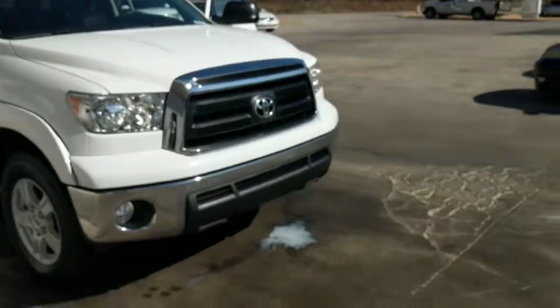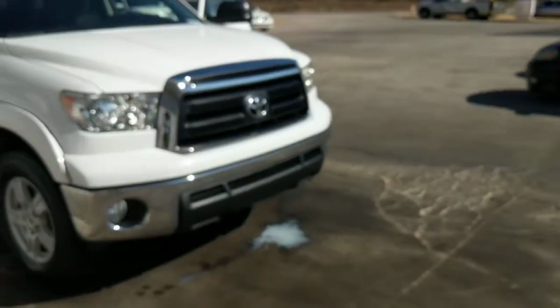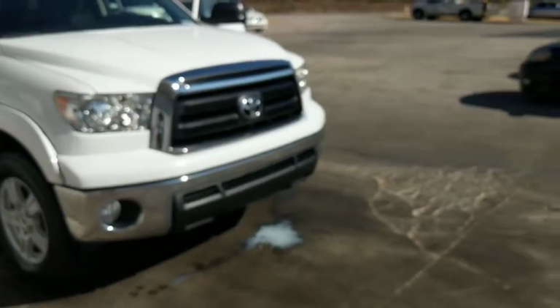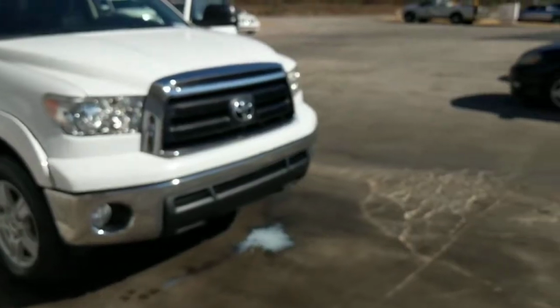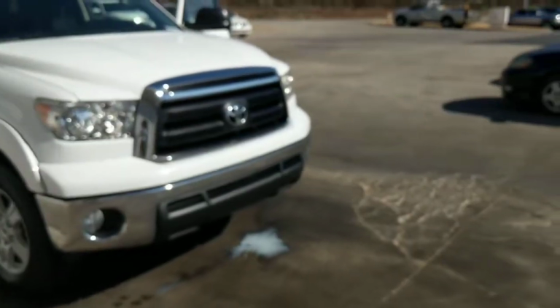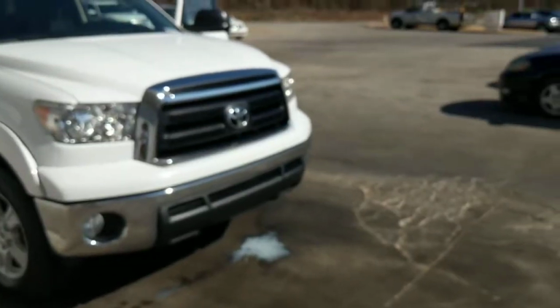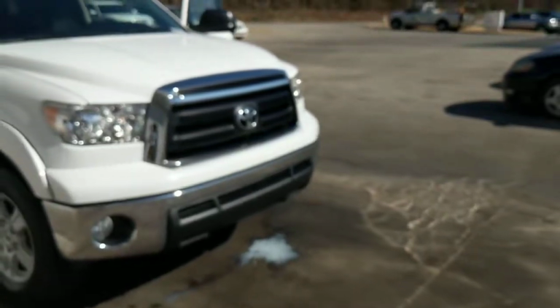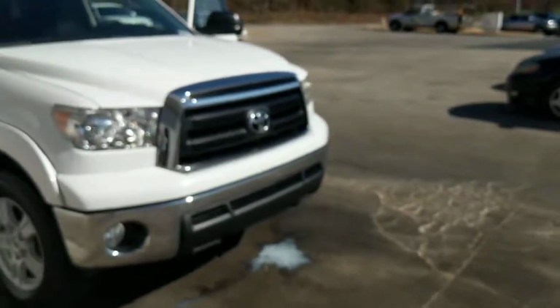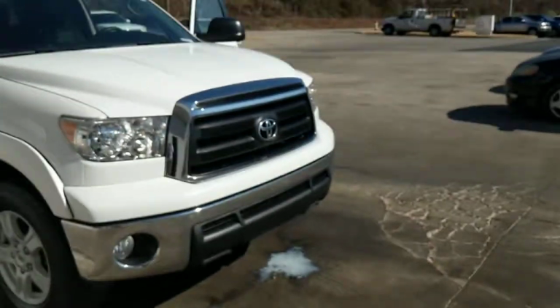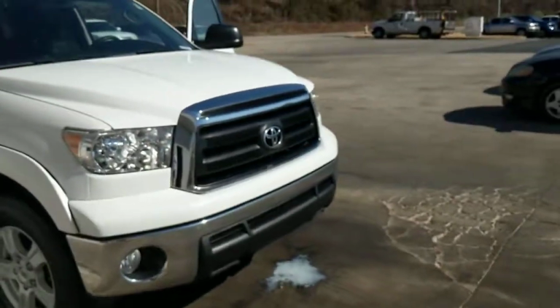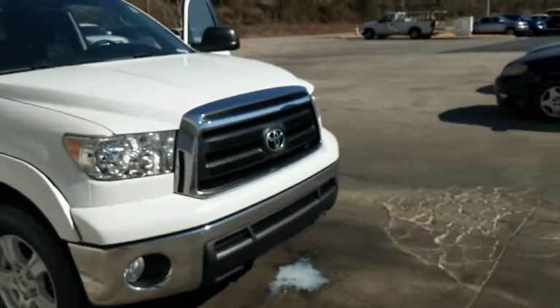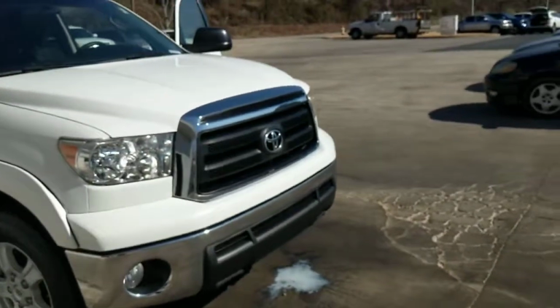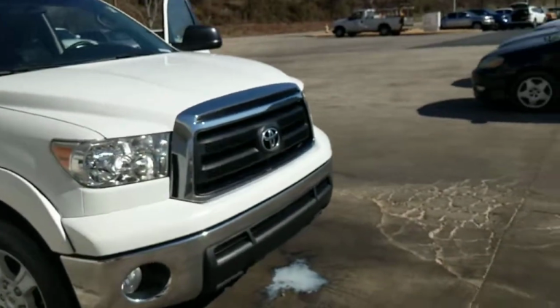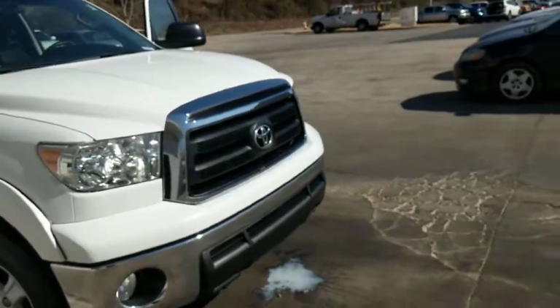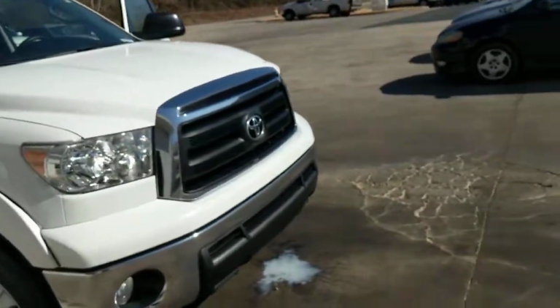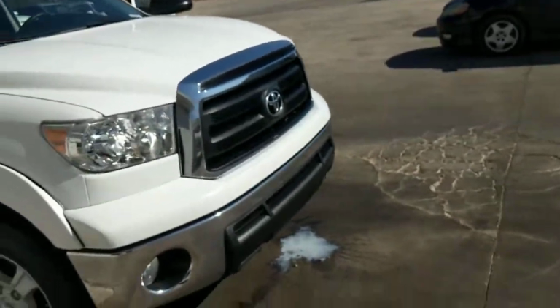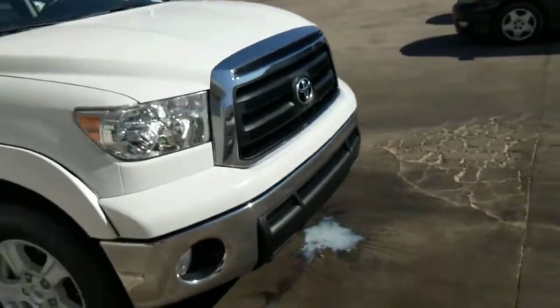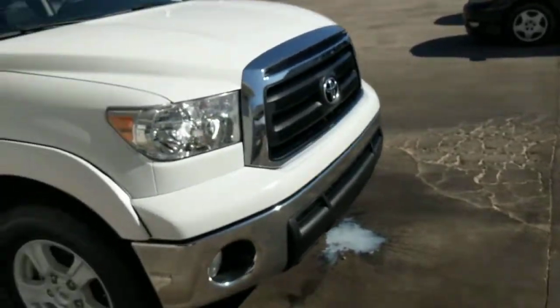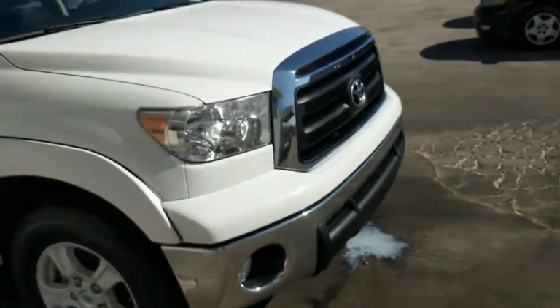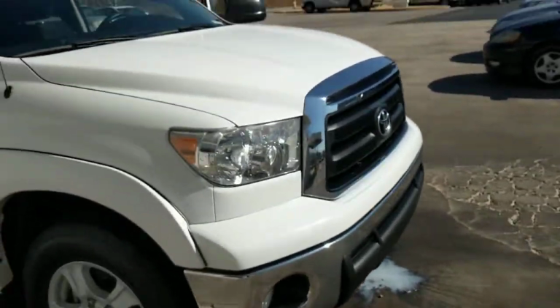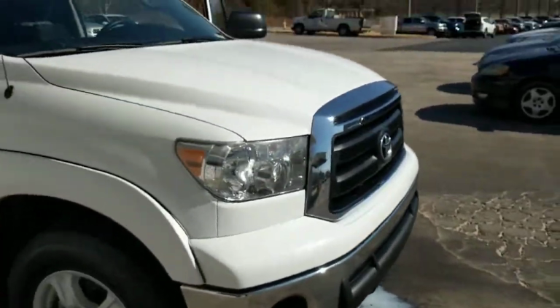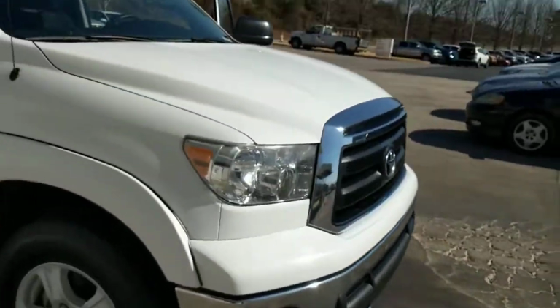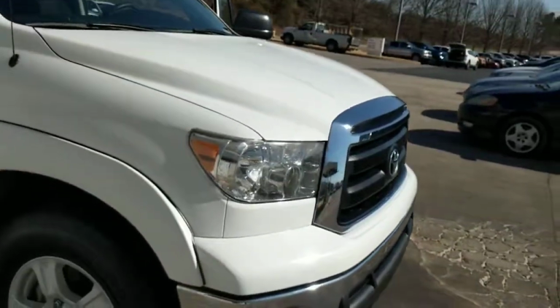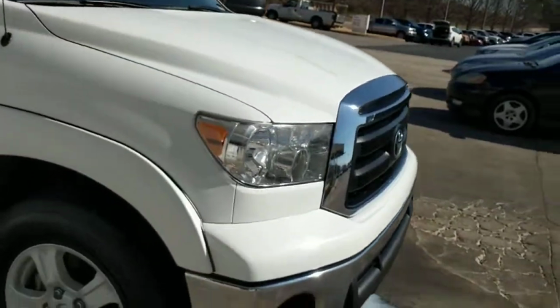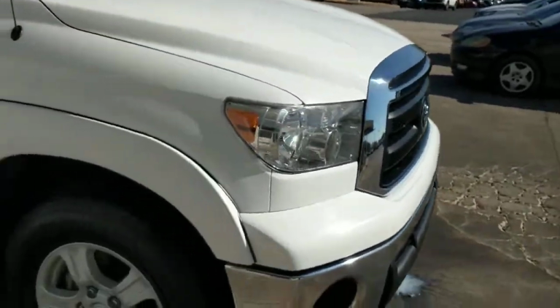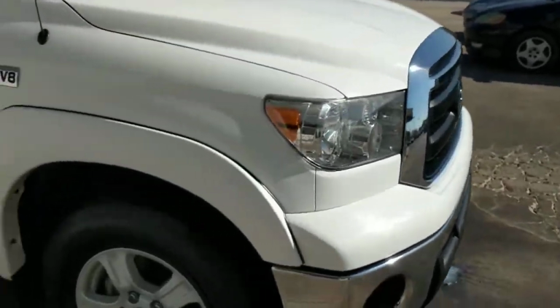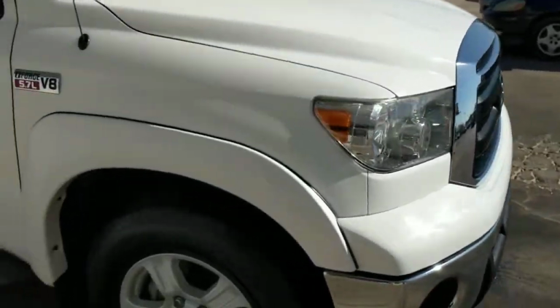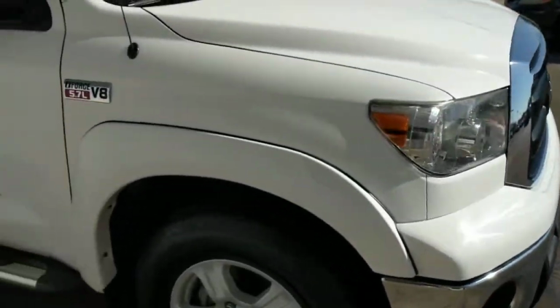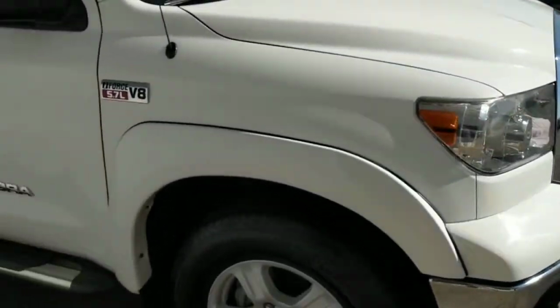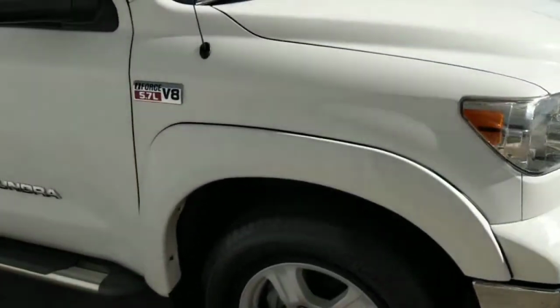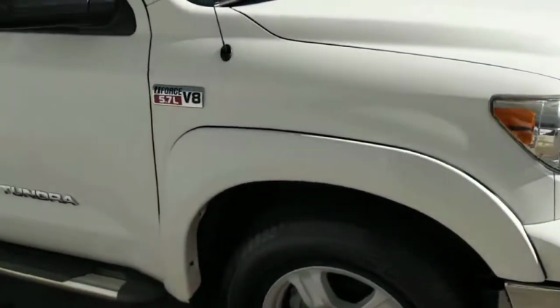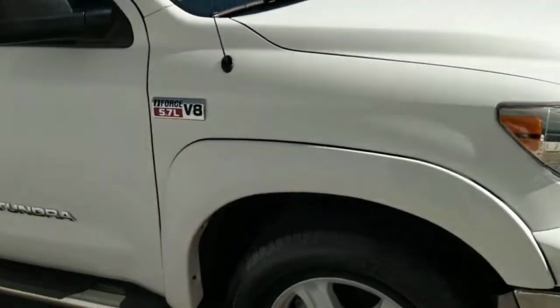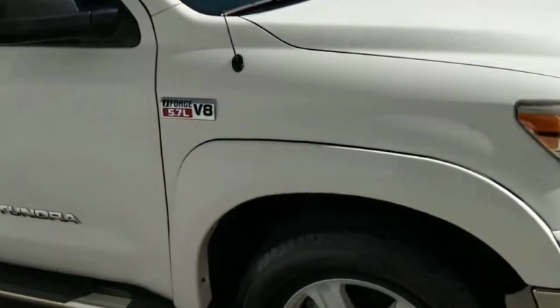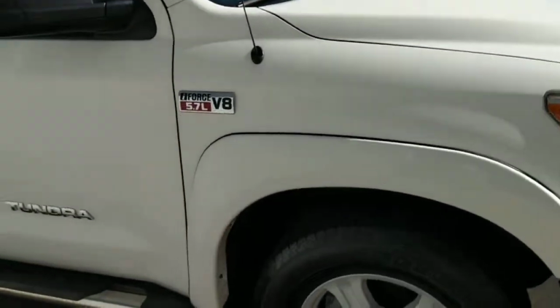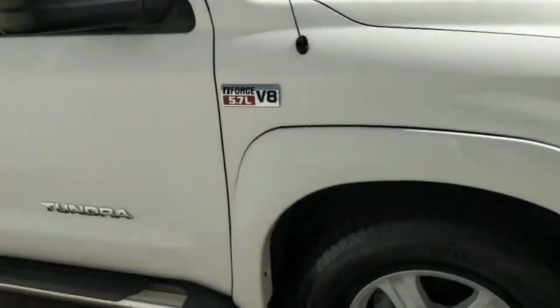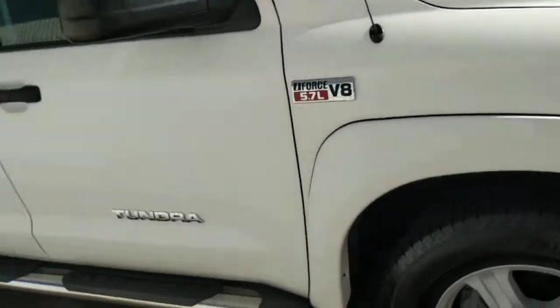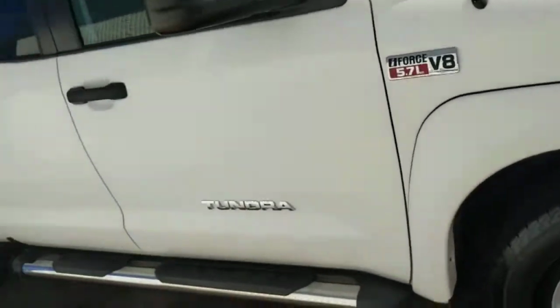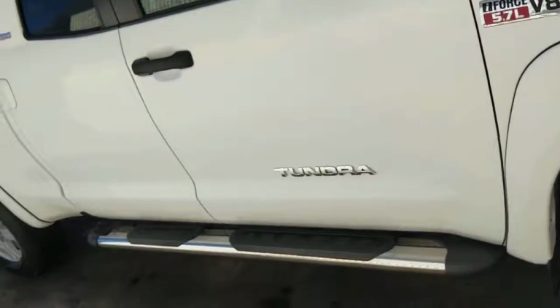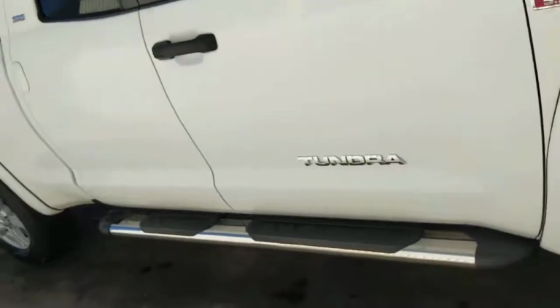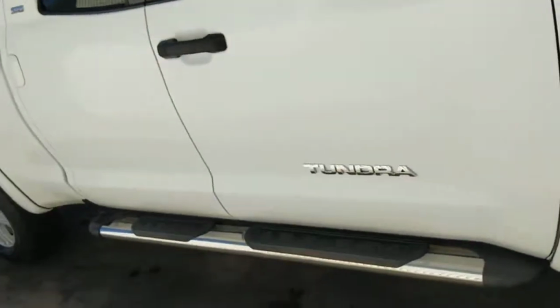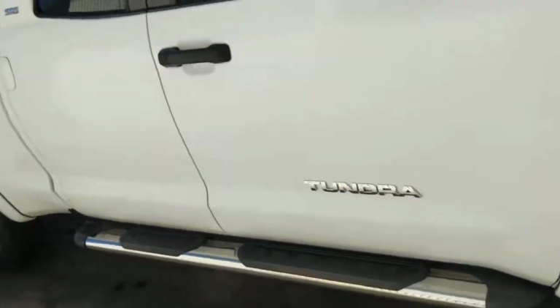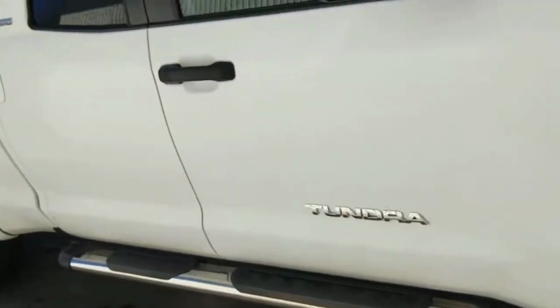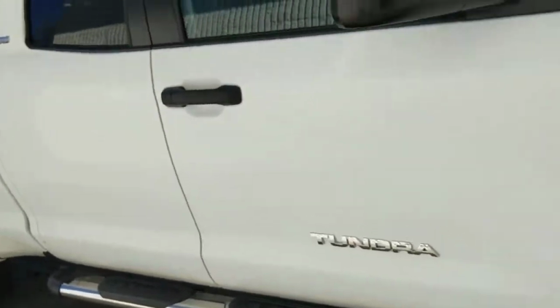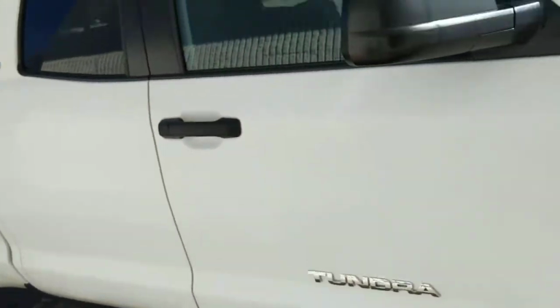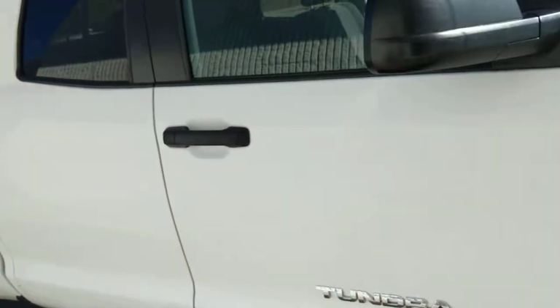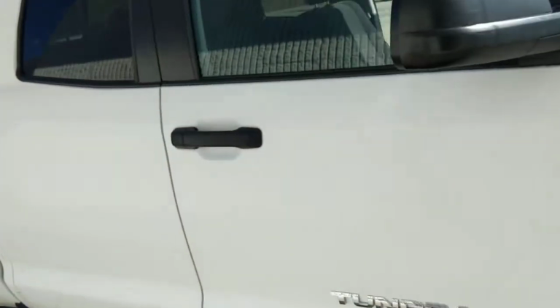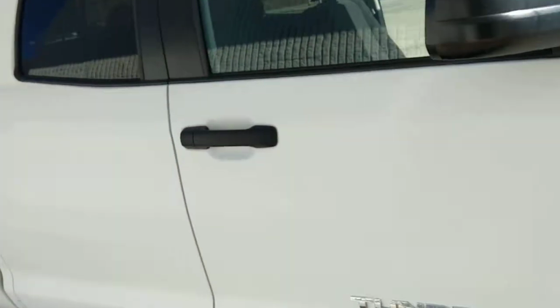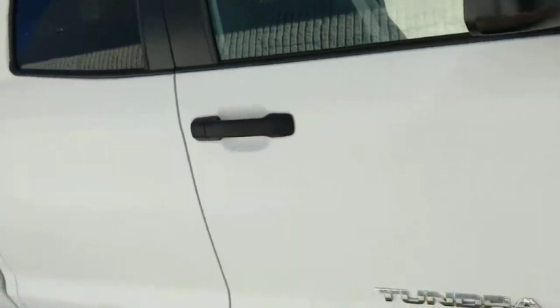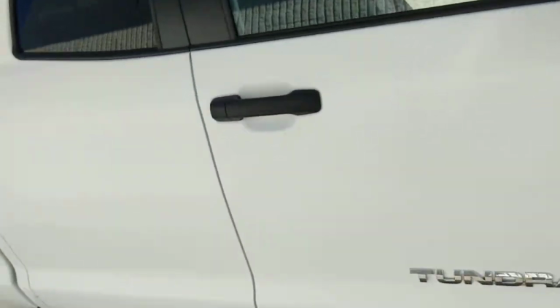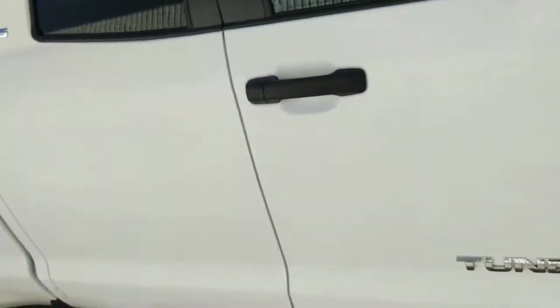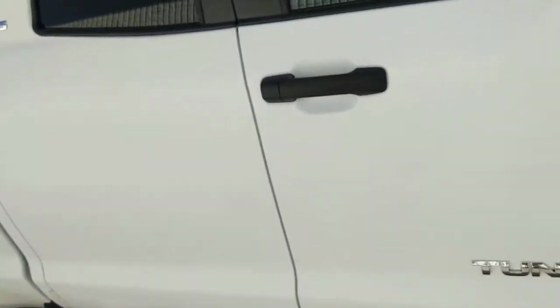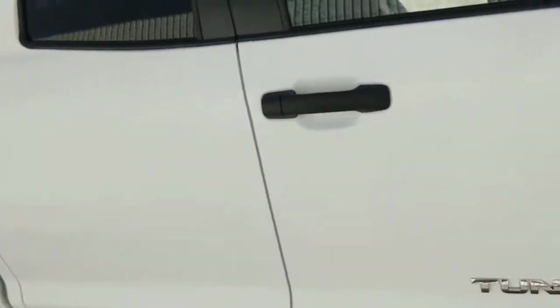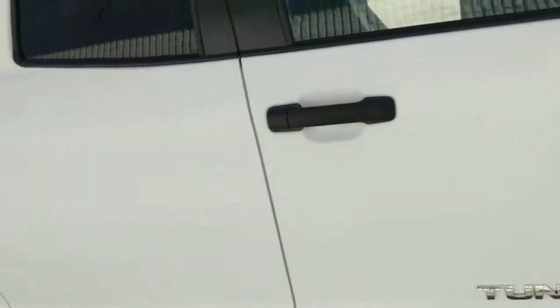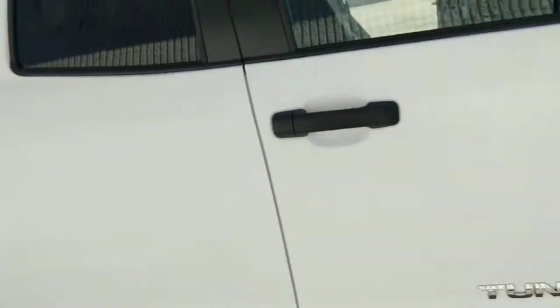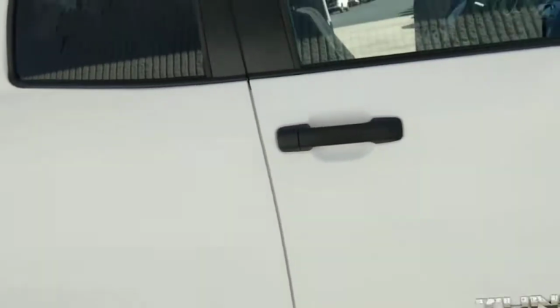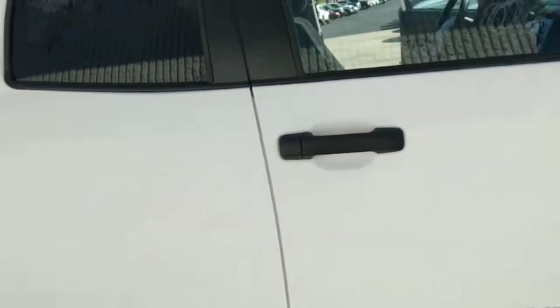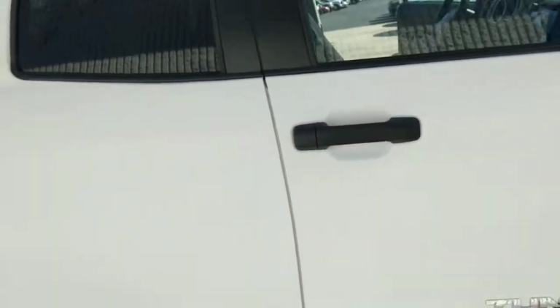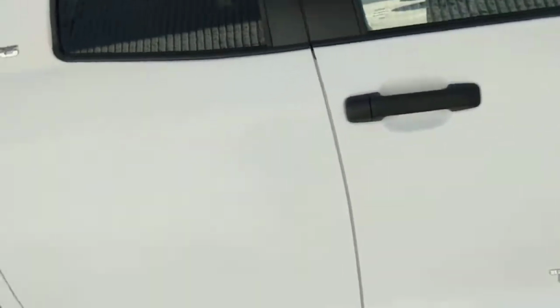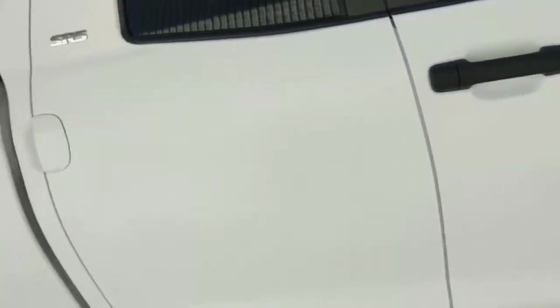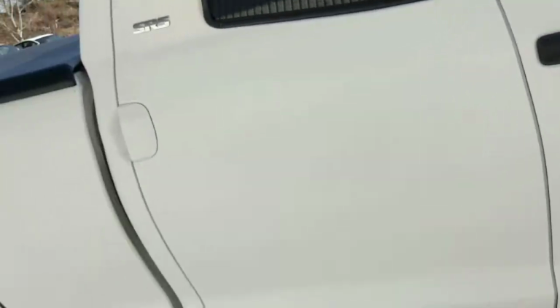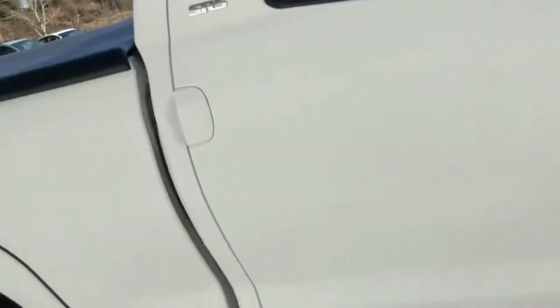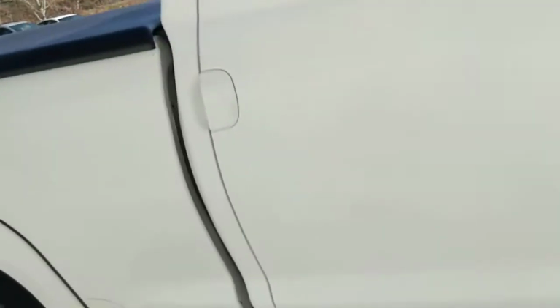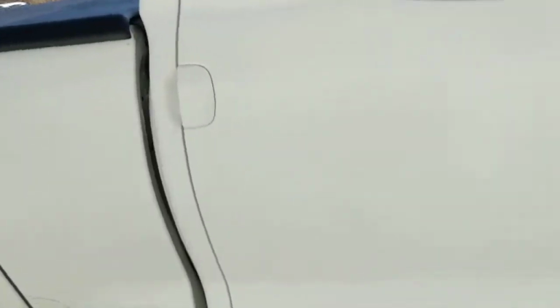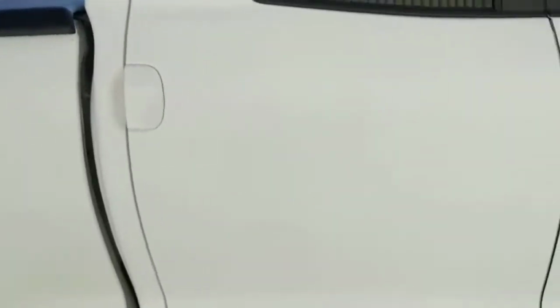Hey, good morning! It's Dylan with LaGrange Toyota. We spoke last night about this Tundra — I got it now, ready to give you a video walkaround of it.